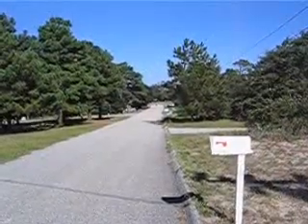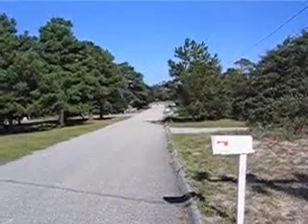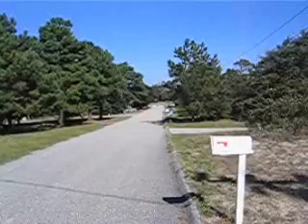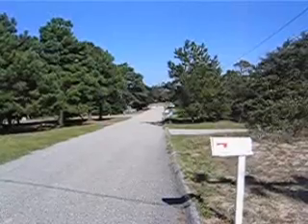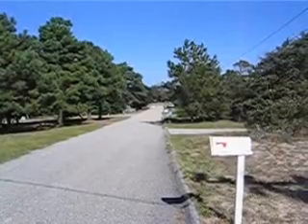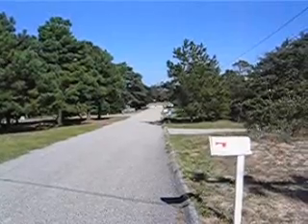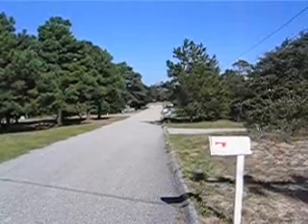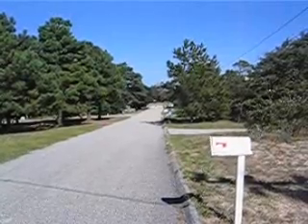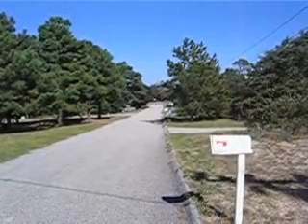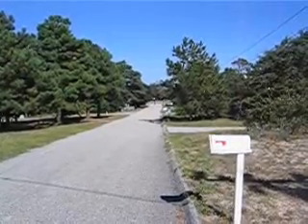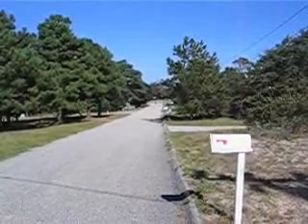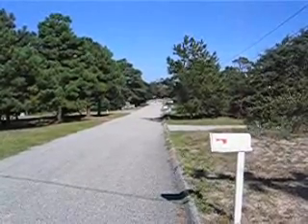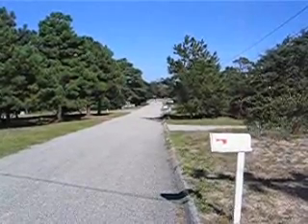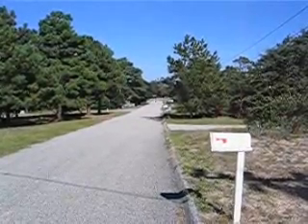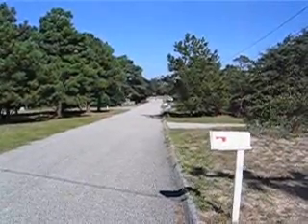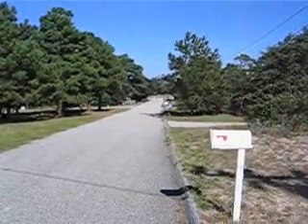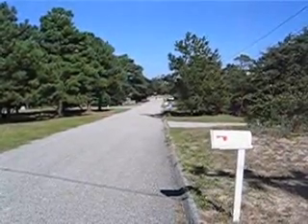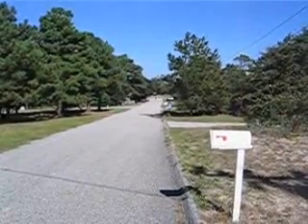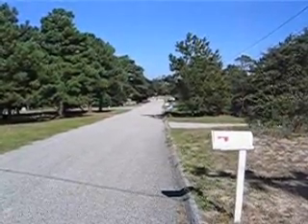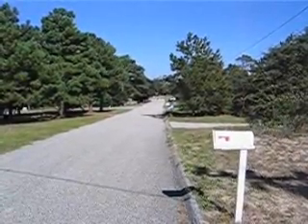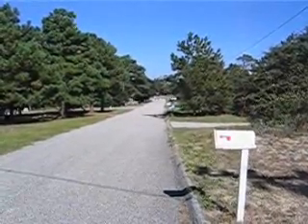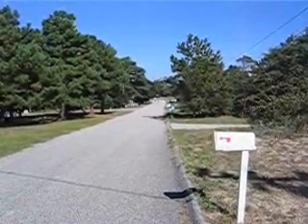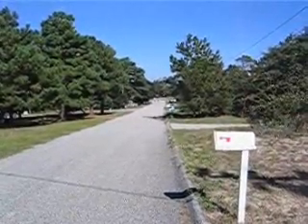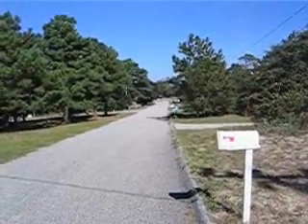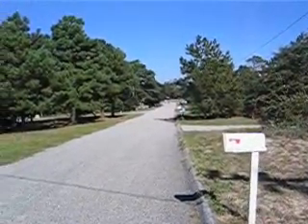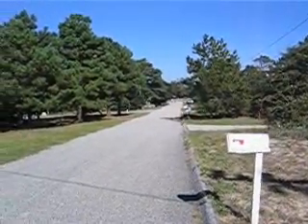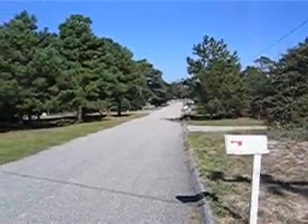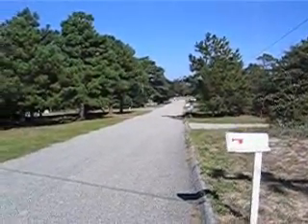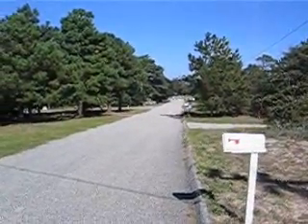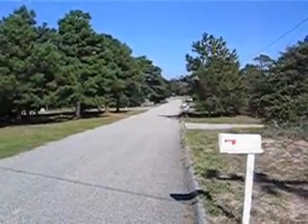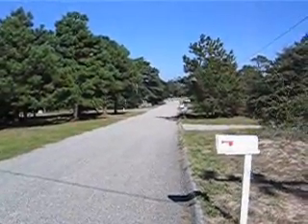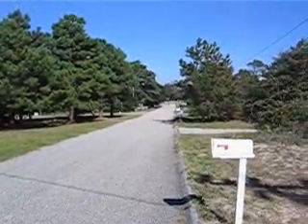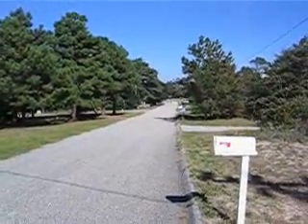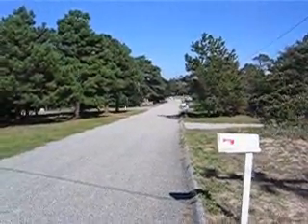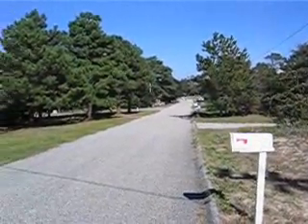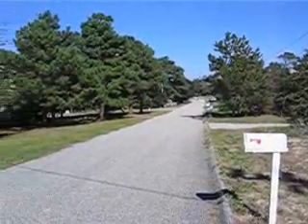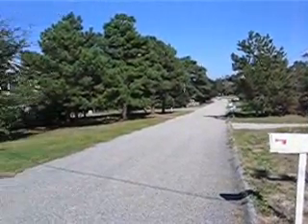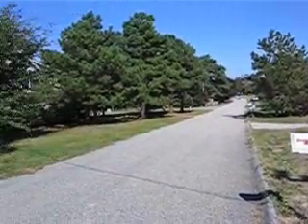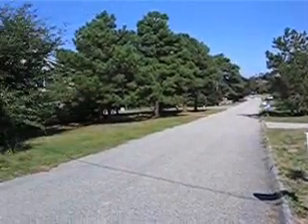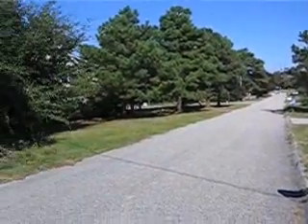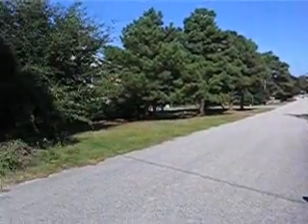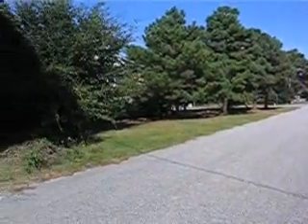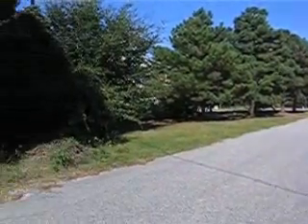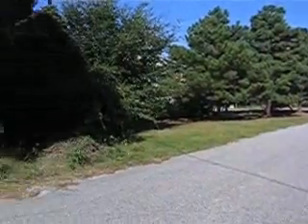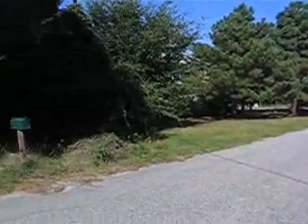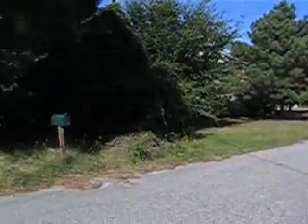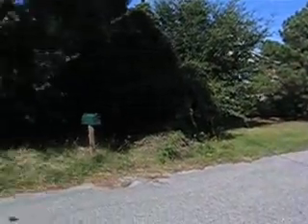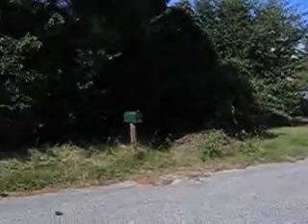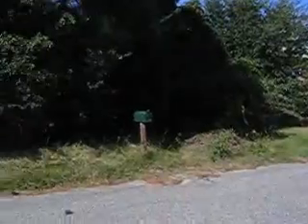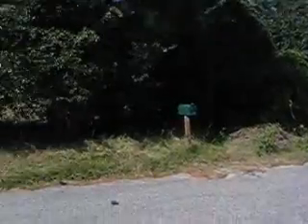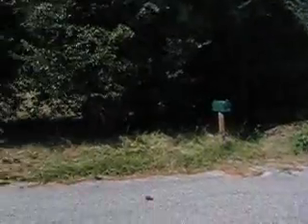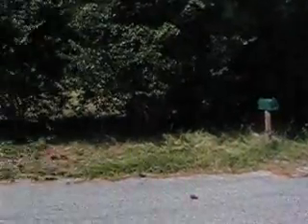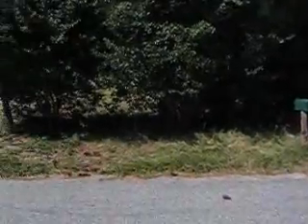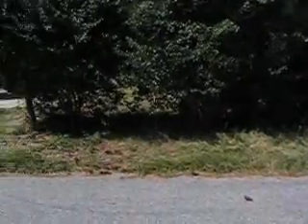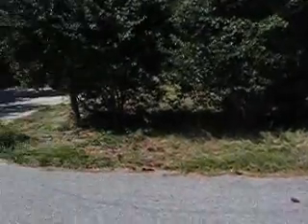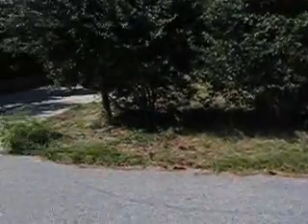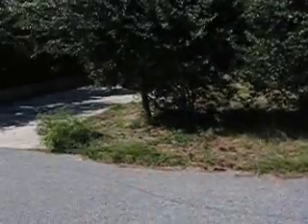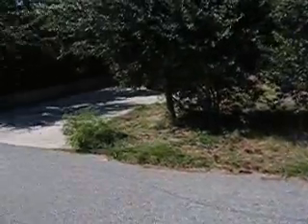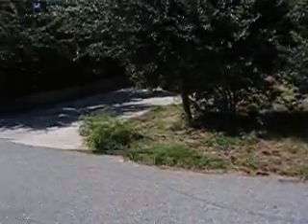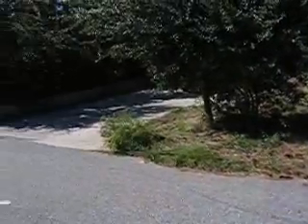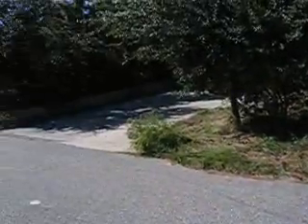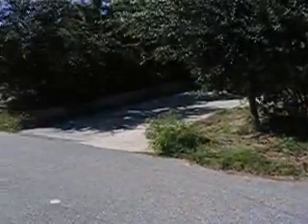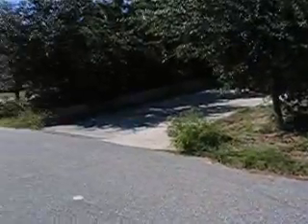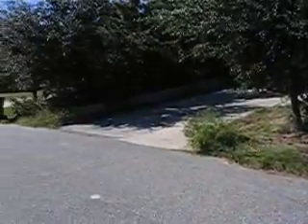Alright, I'm halfway up the hill. You can see I'm higher than him, and I'll show you how it goes further uphill.